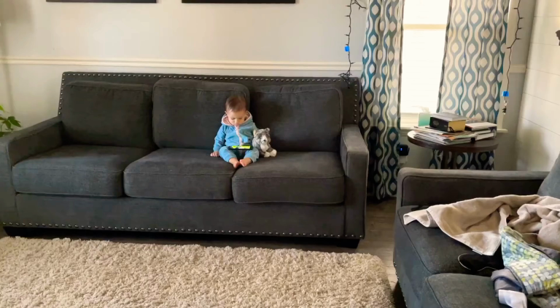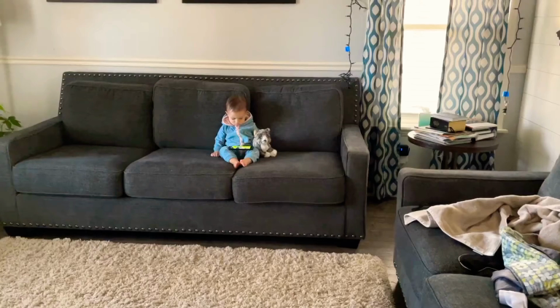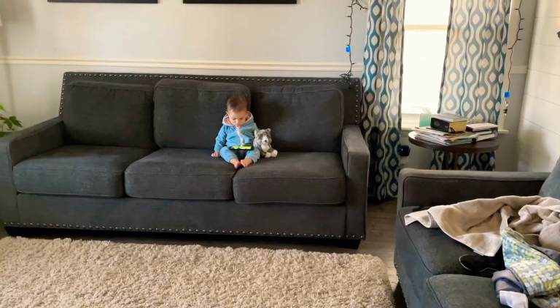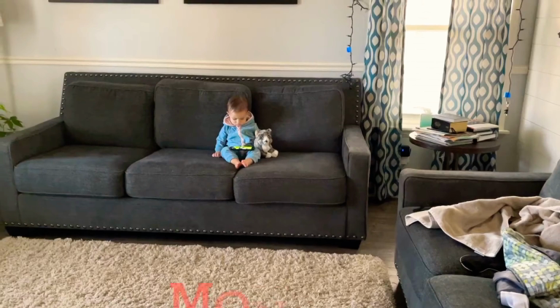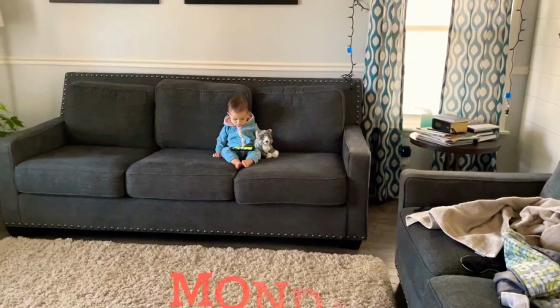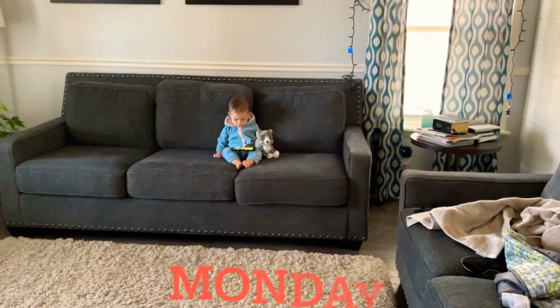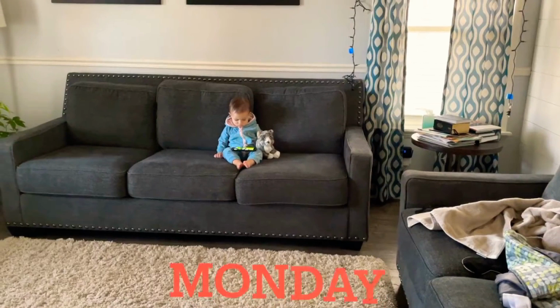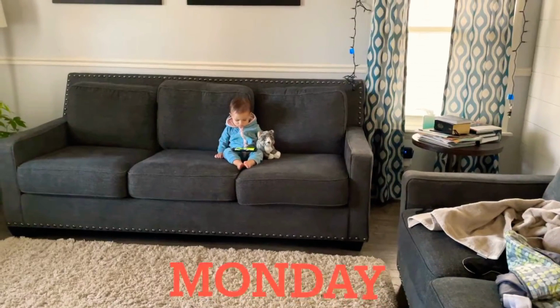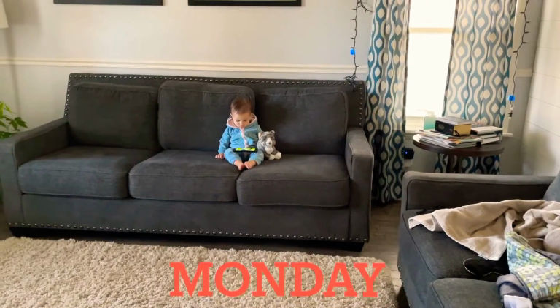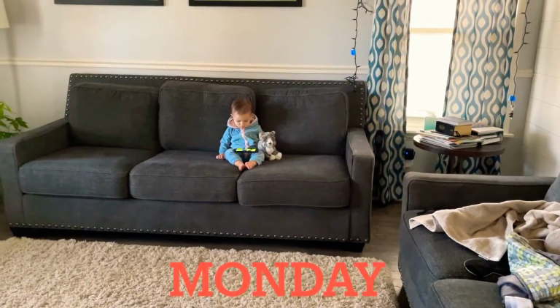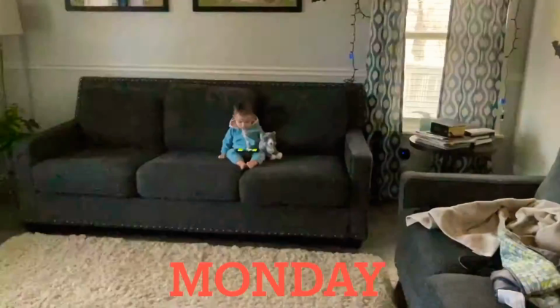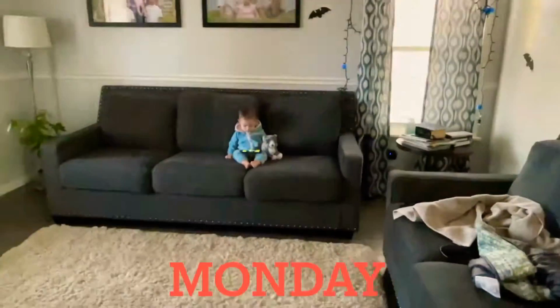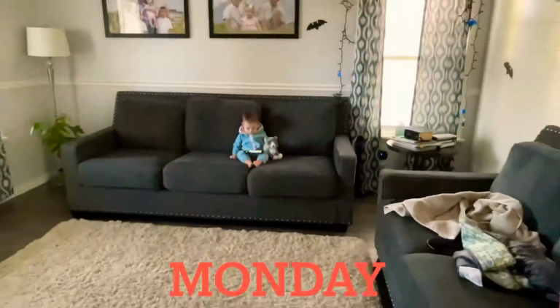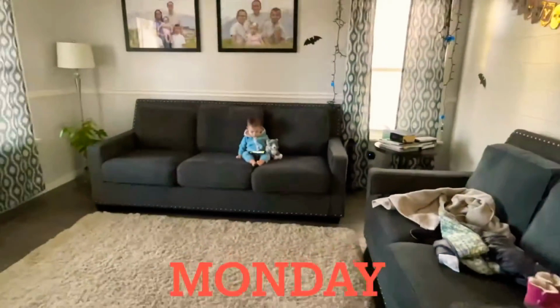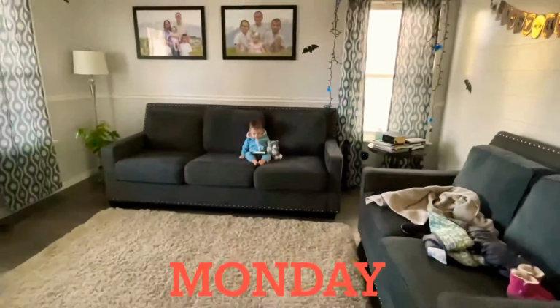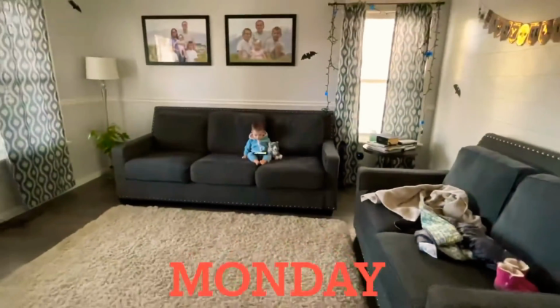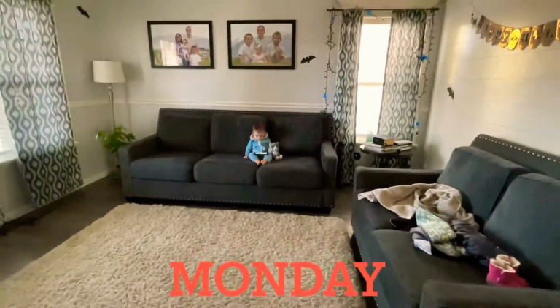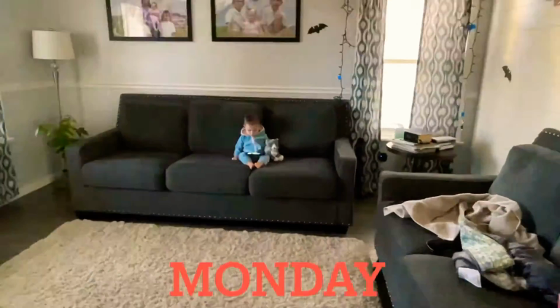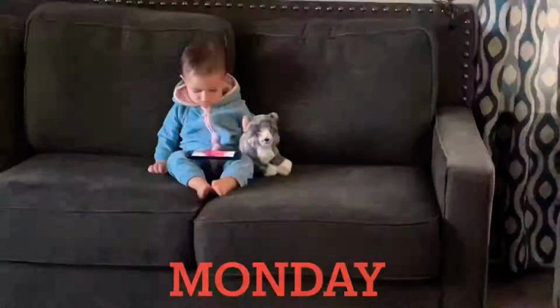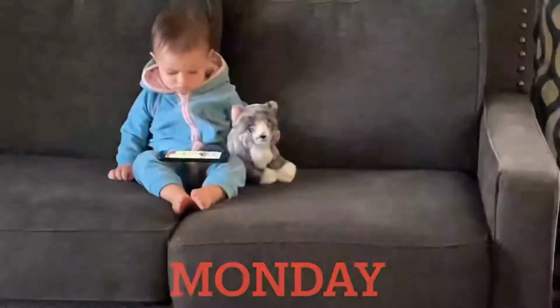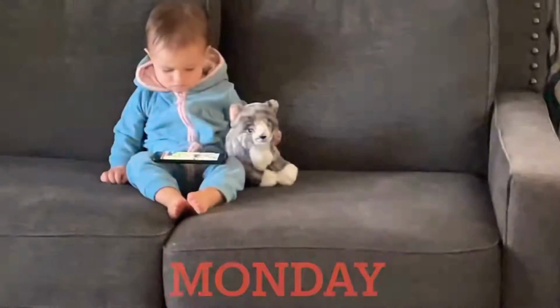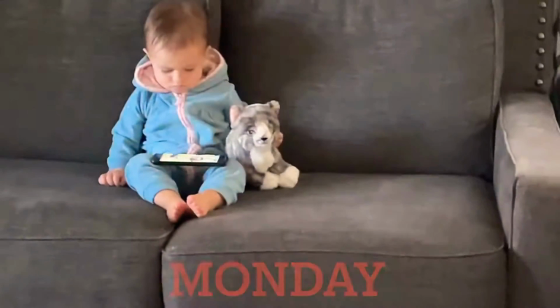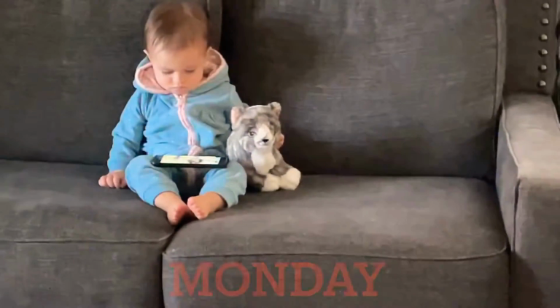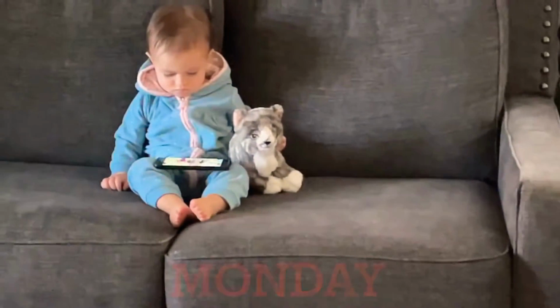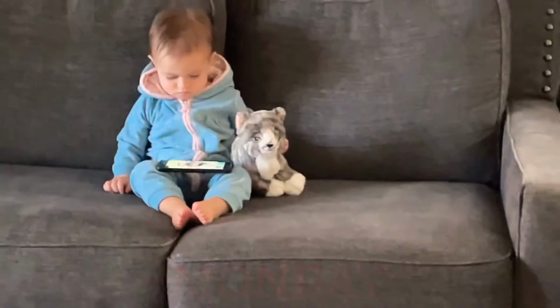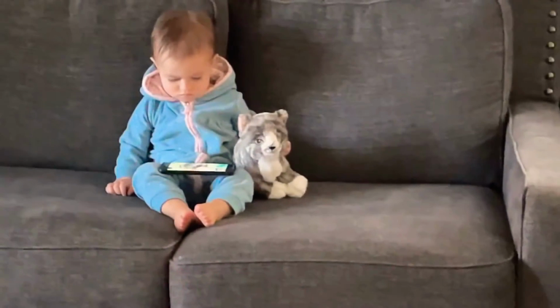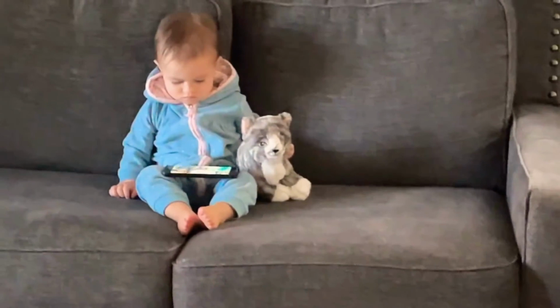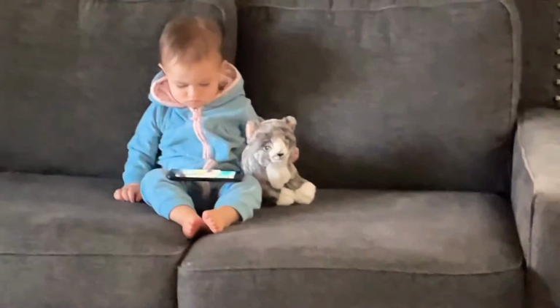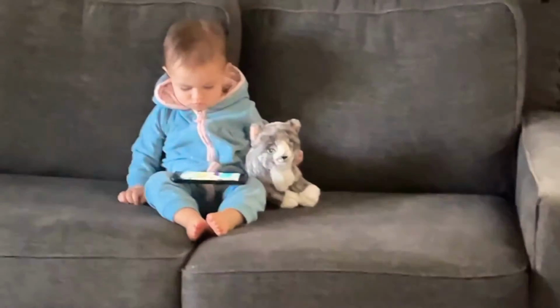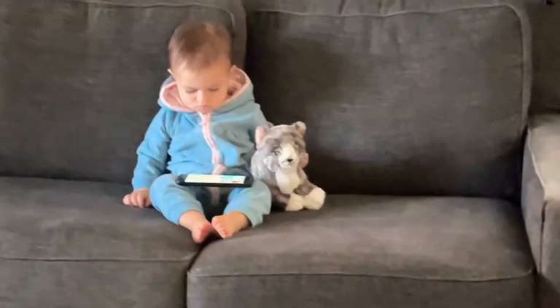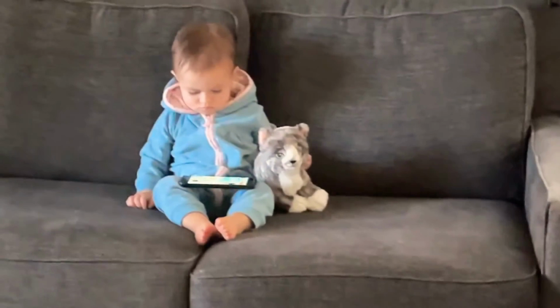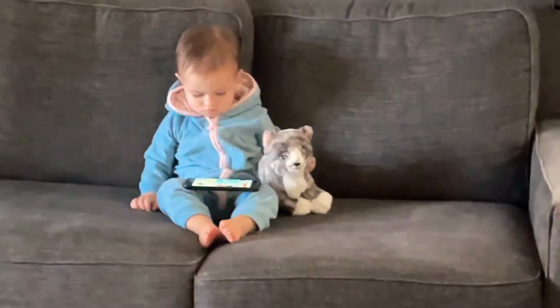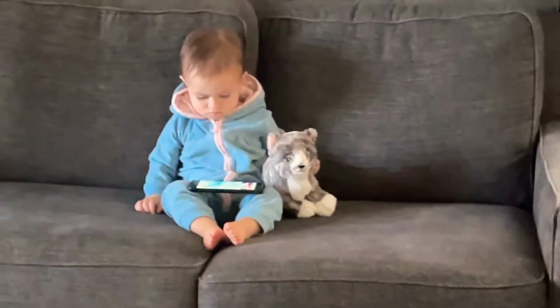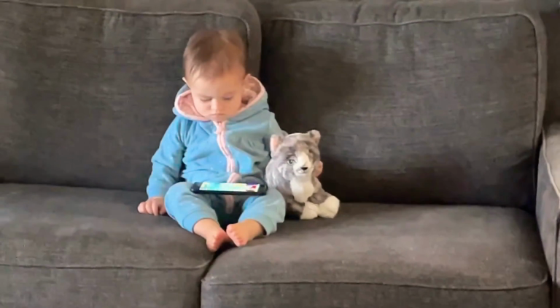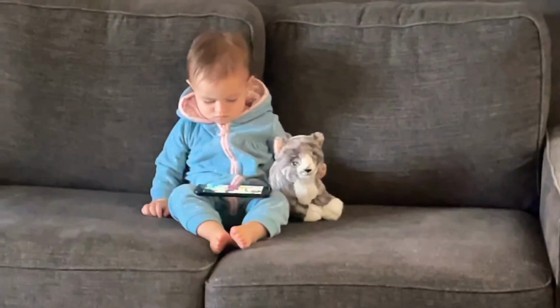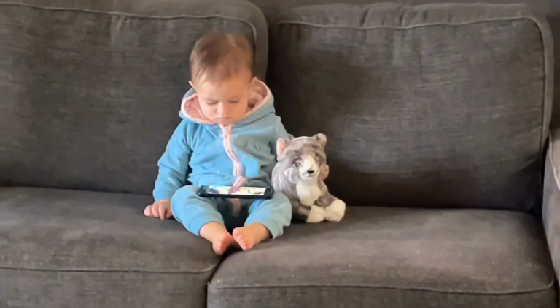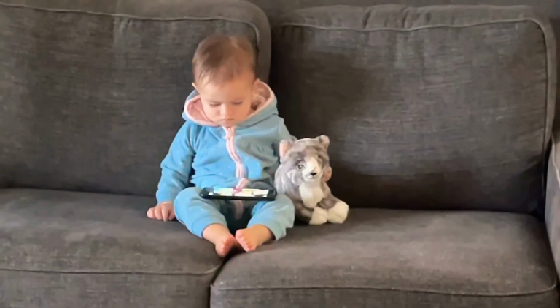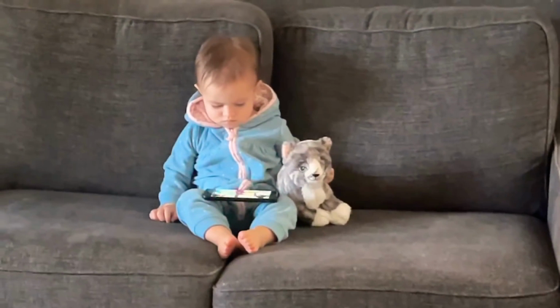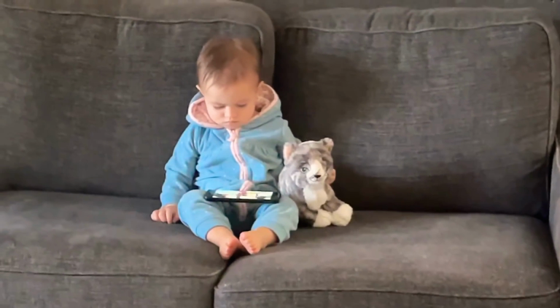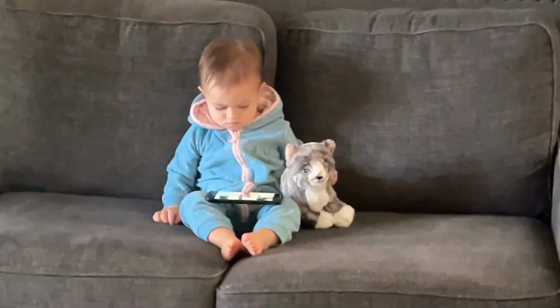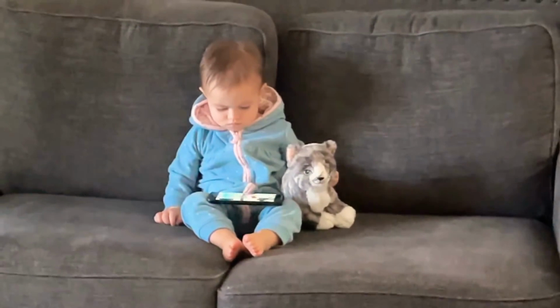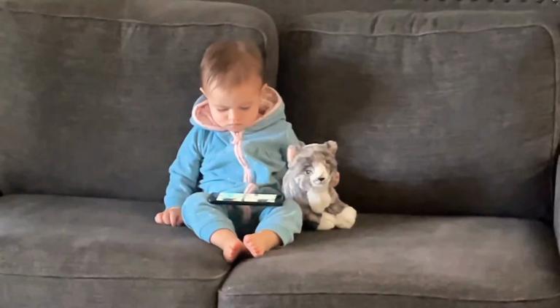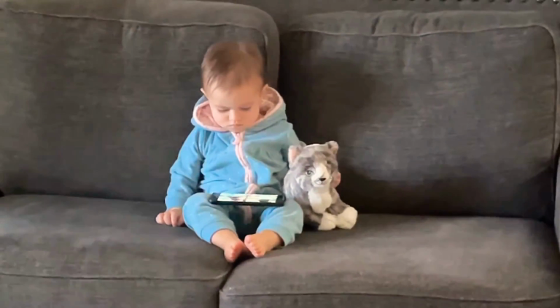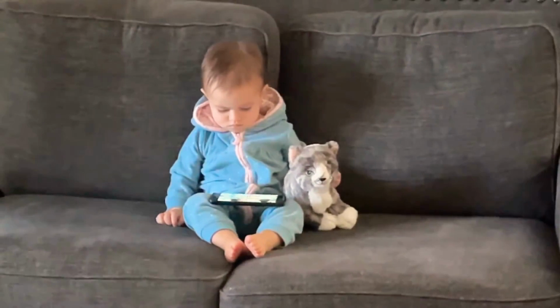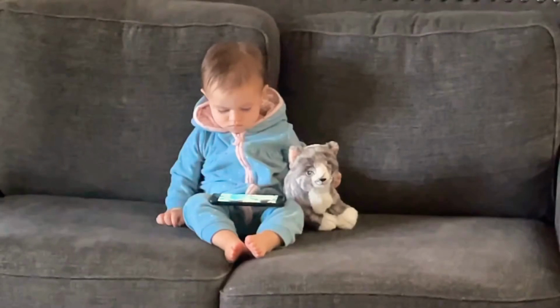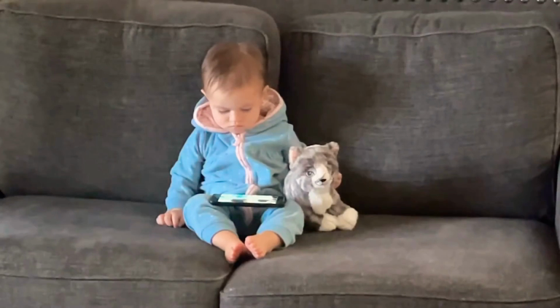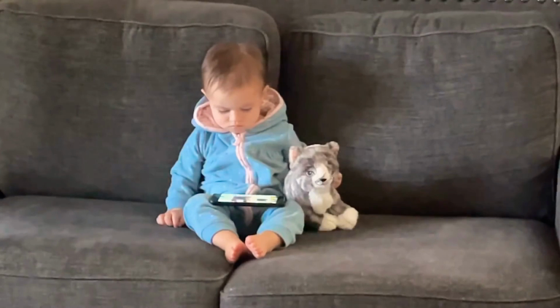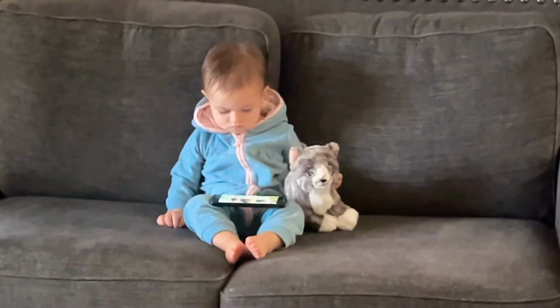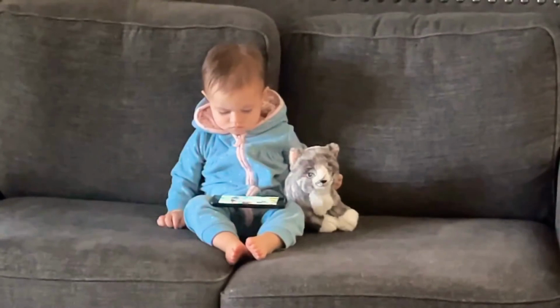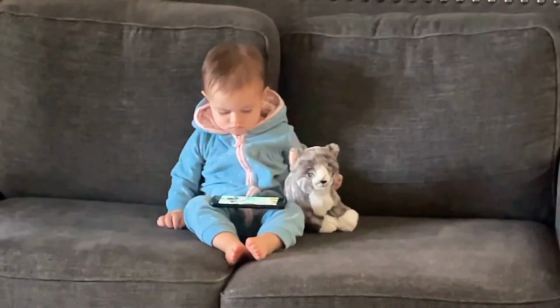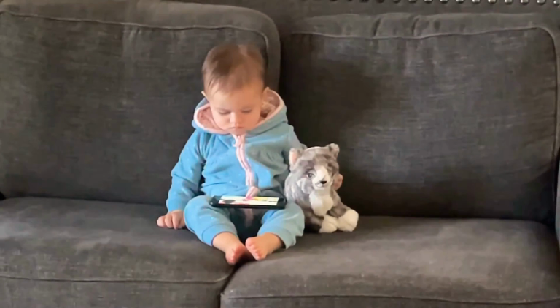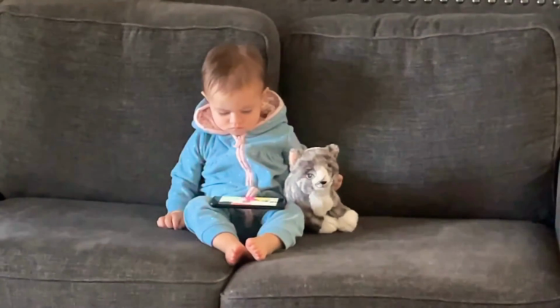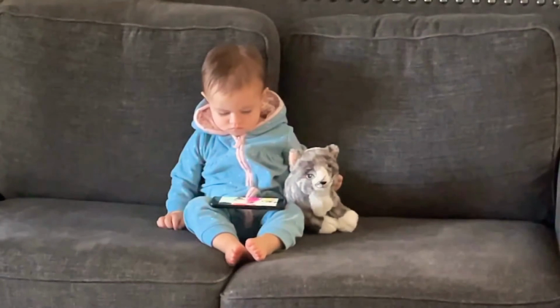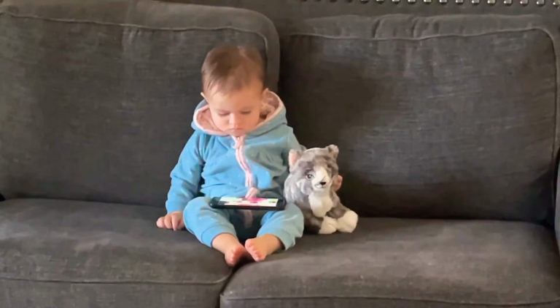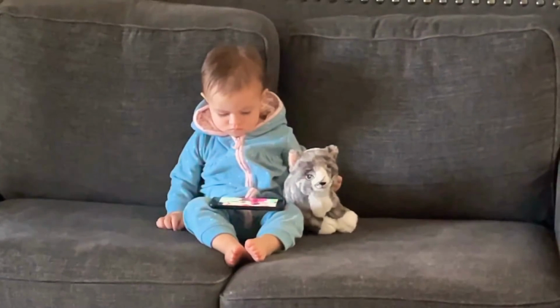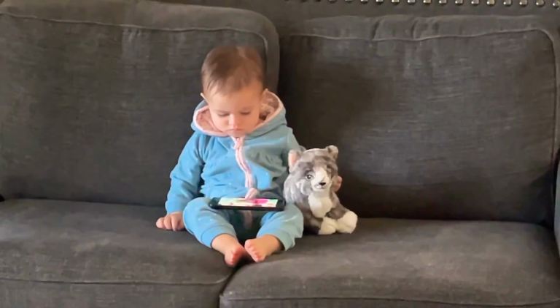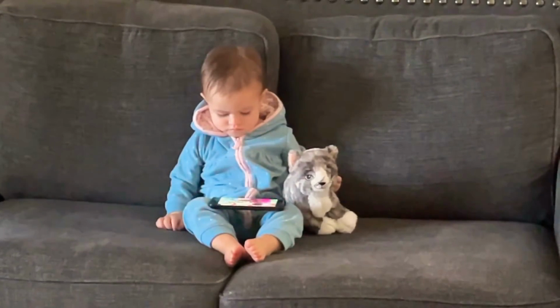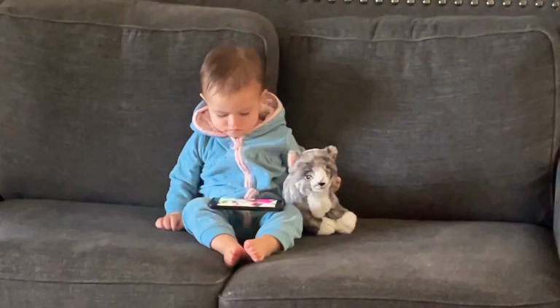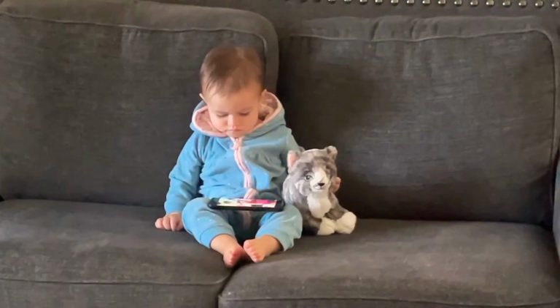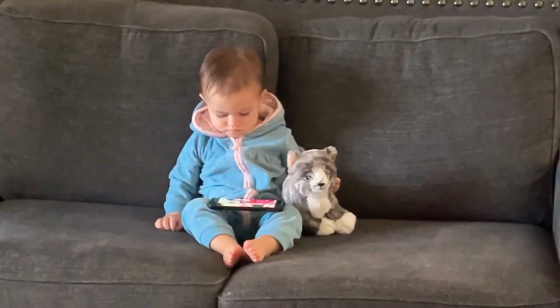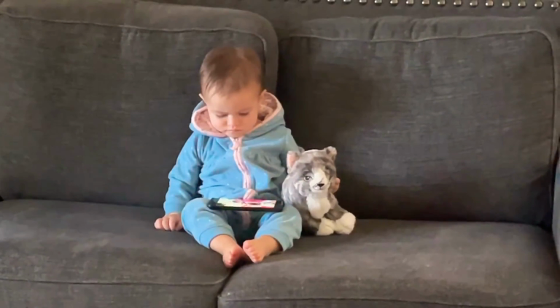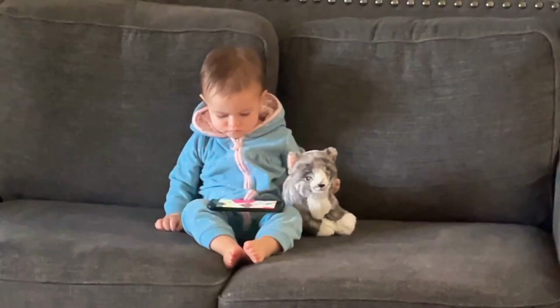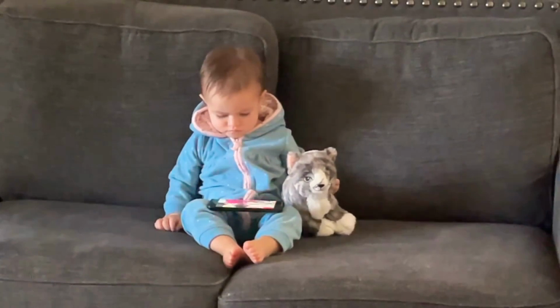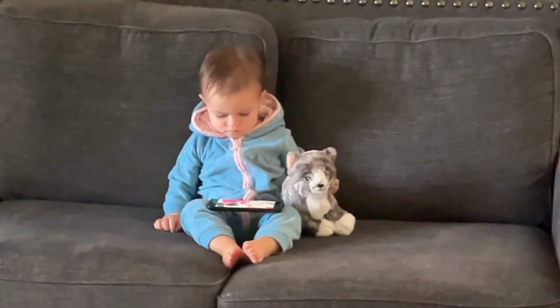Extendable ears to listen outside, inside the world.